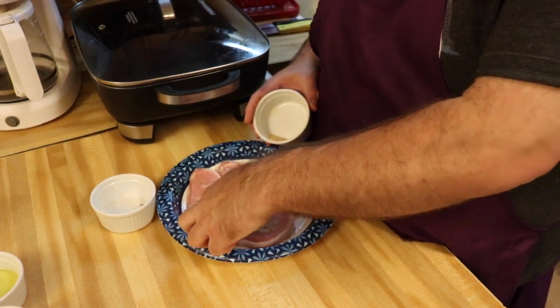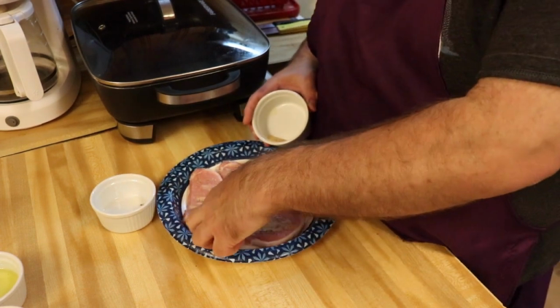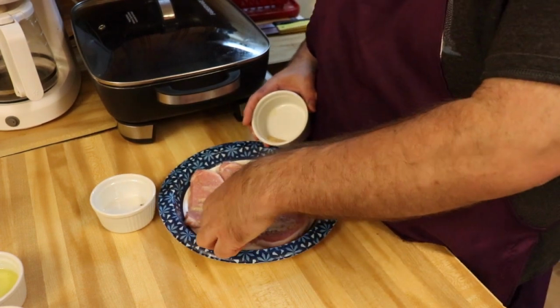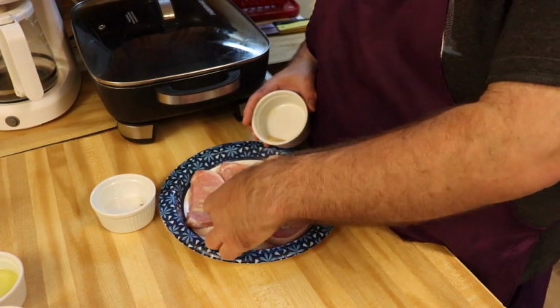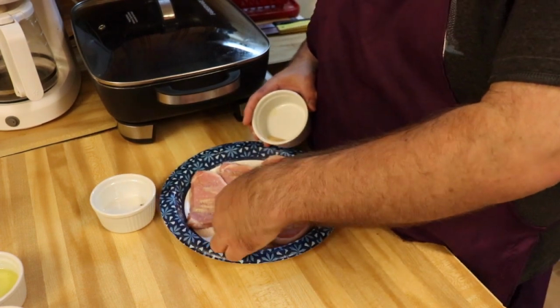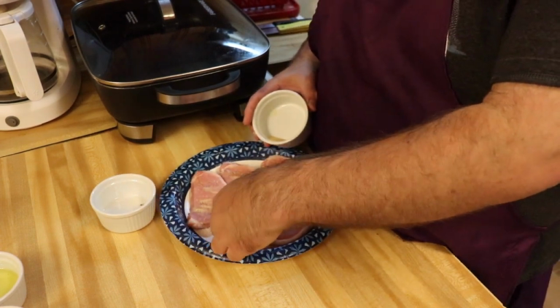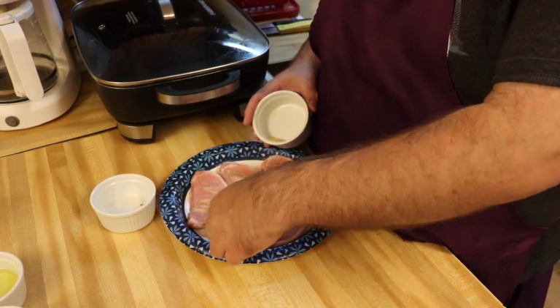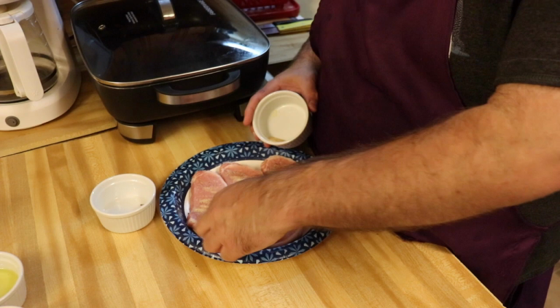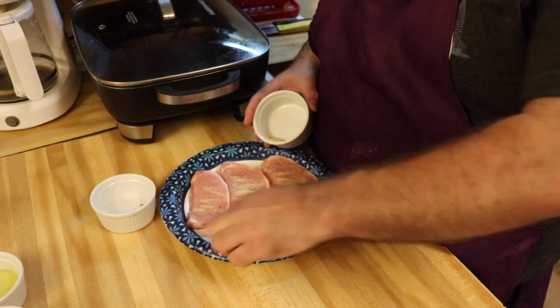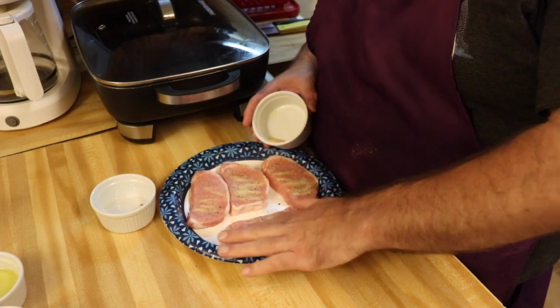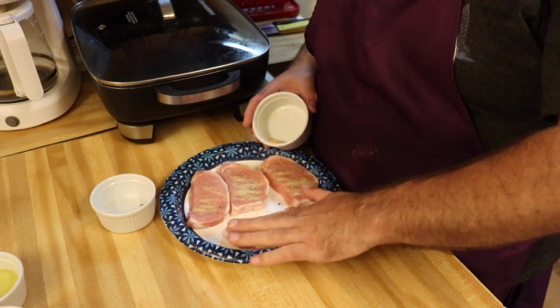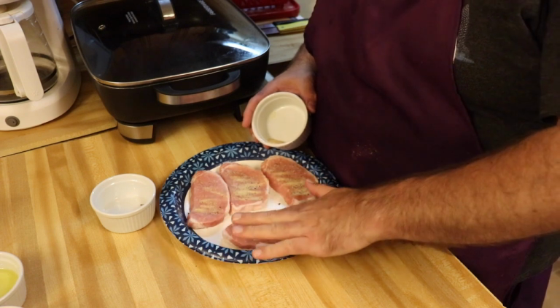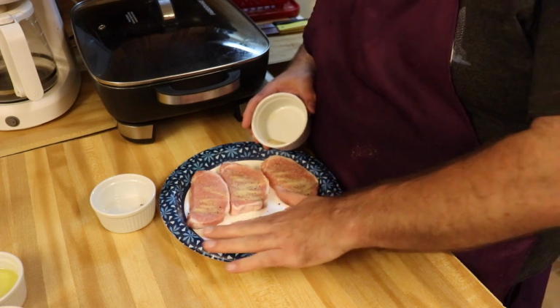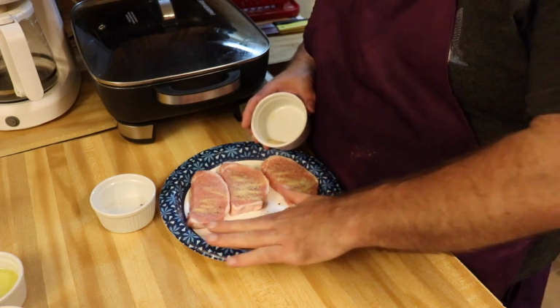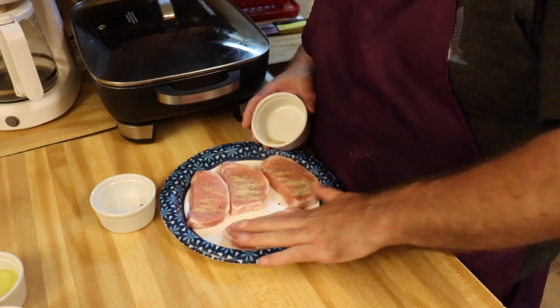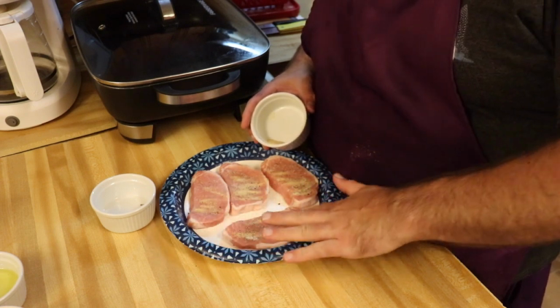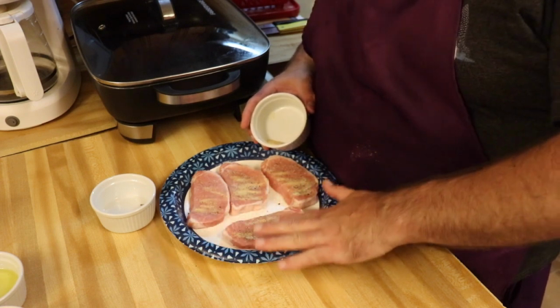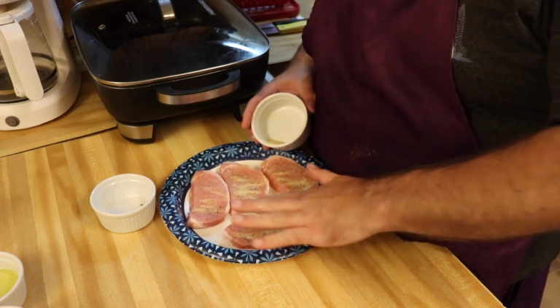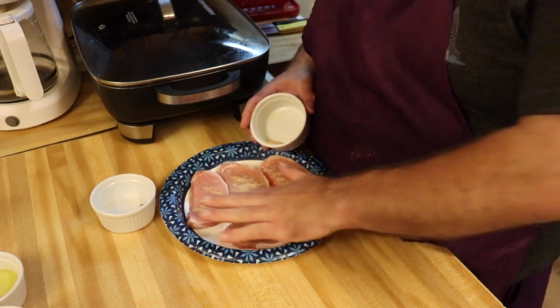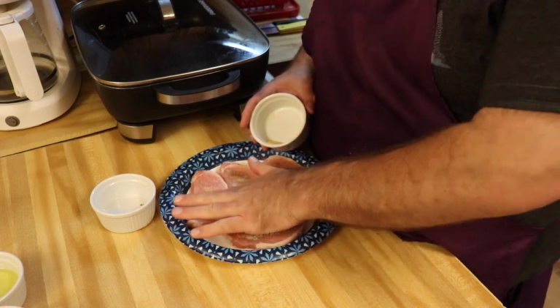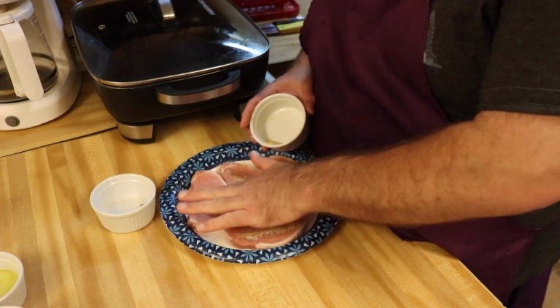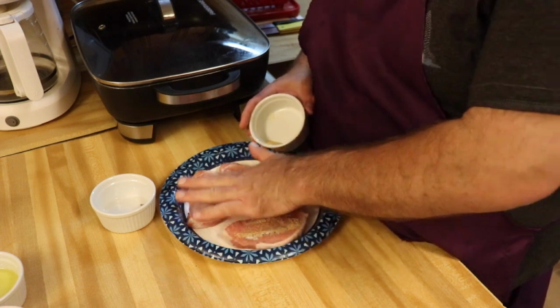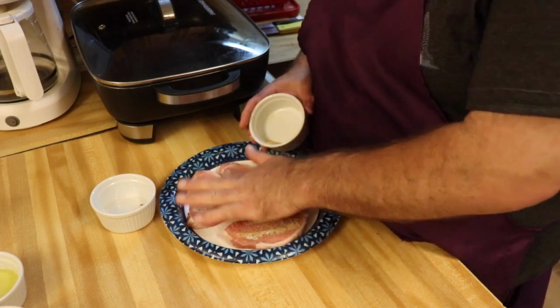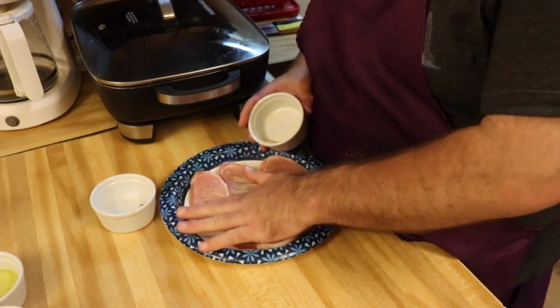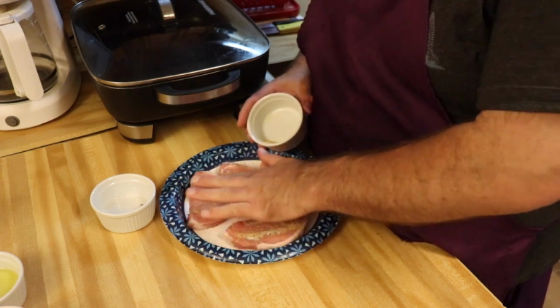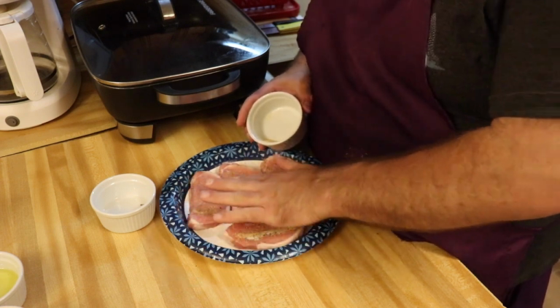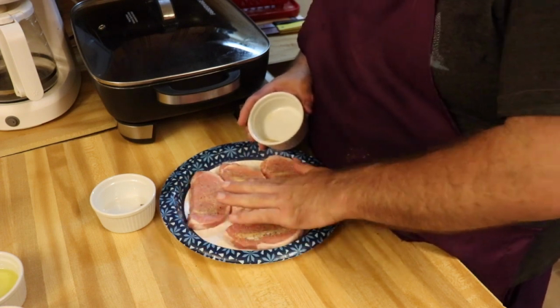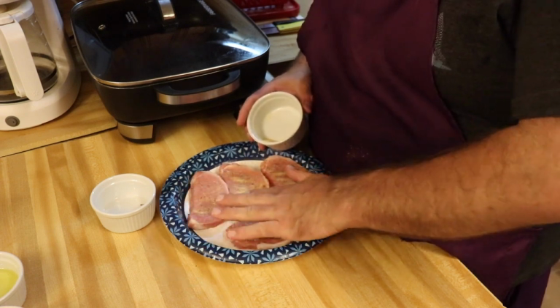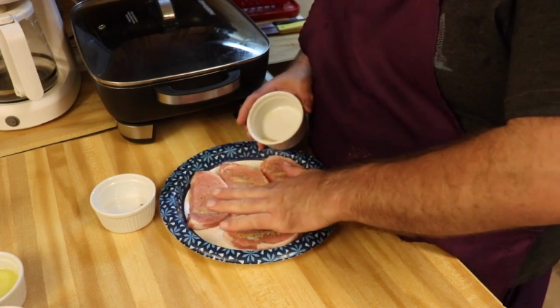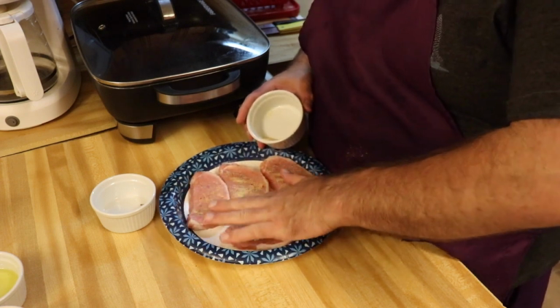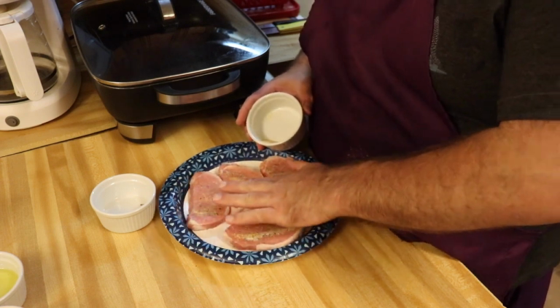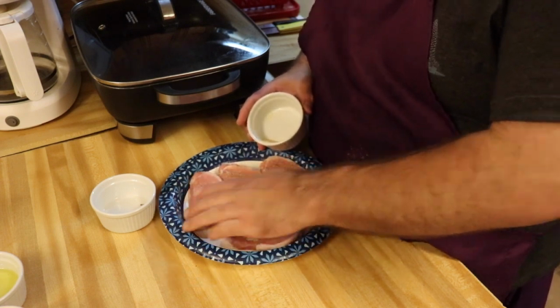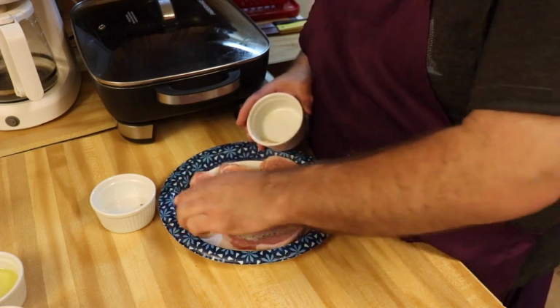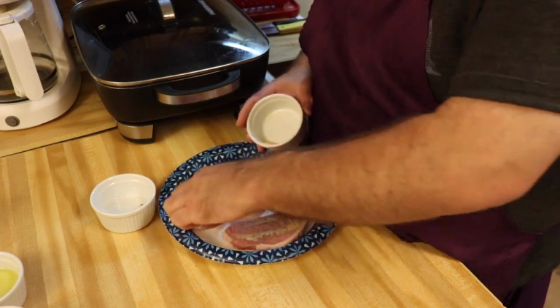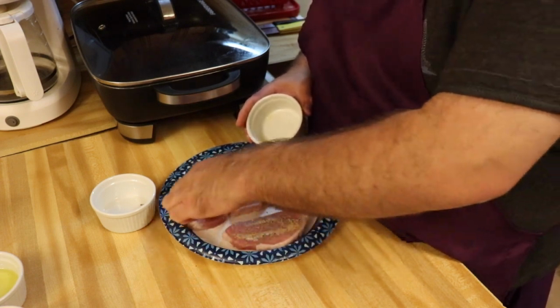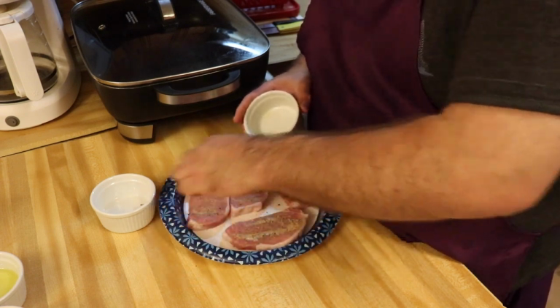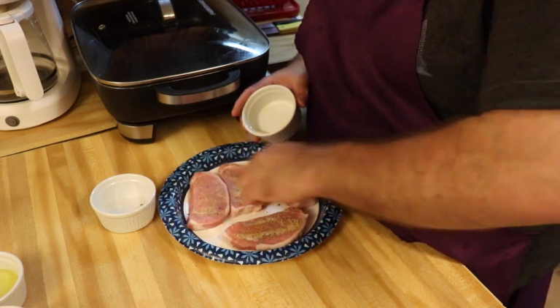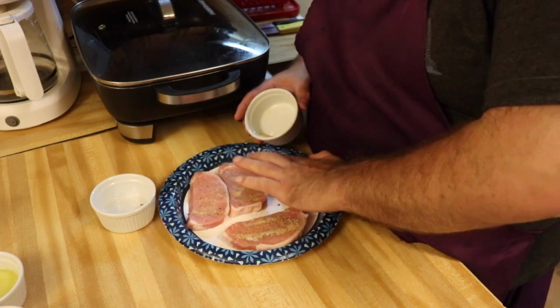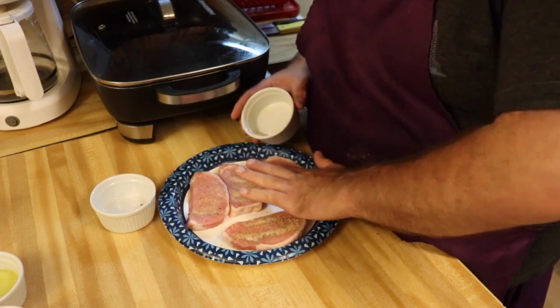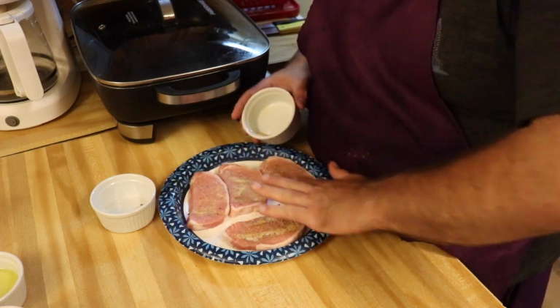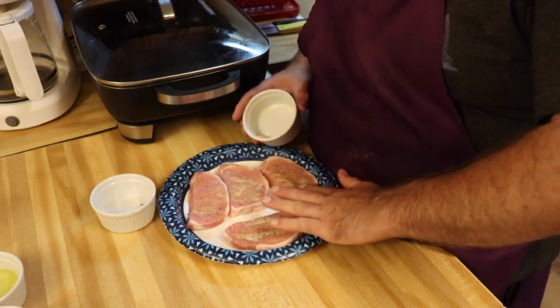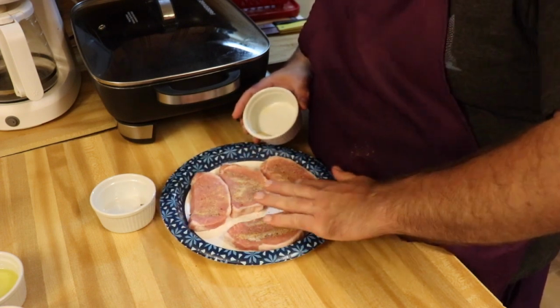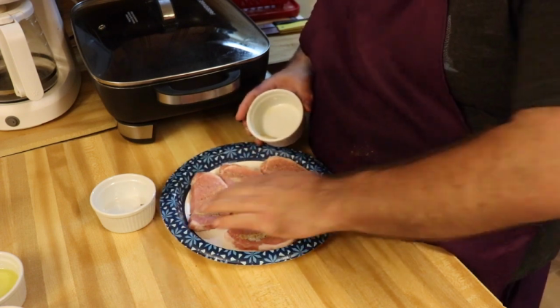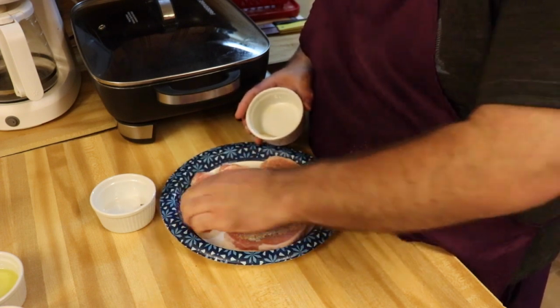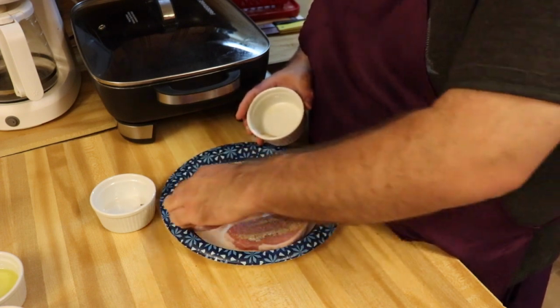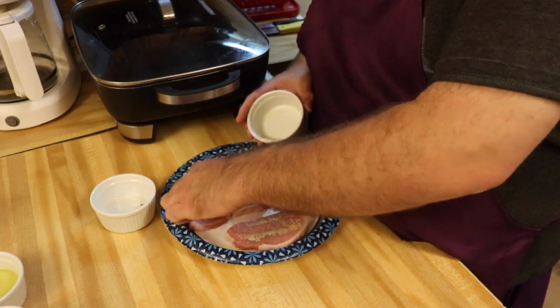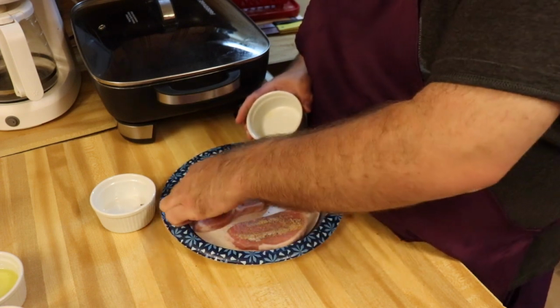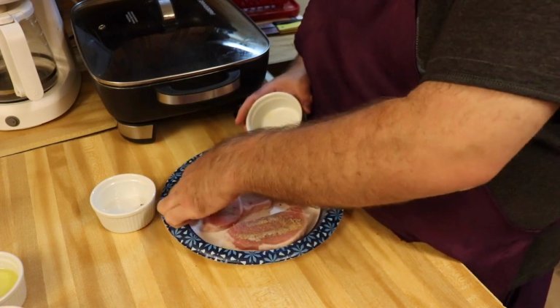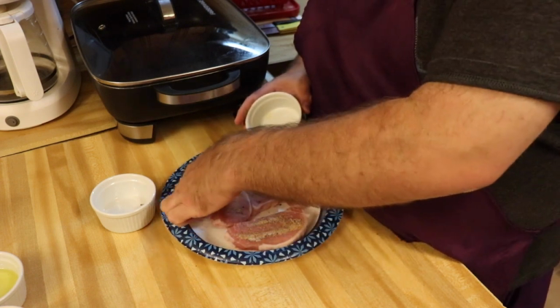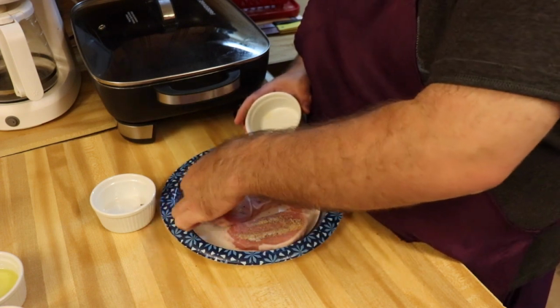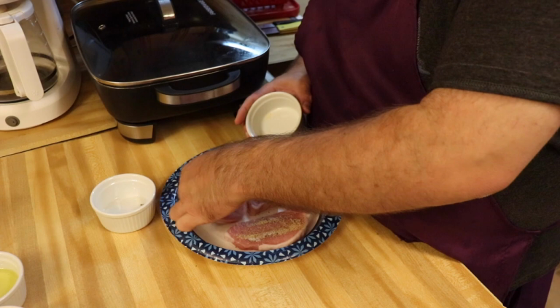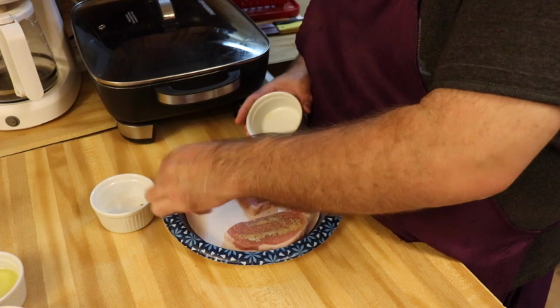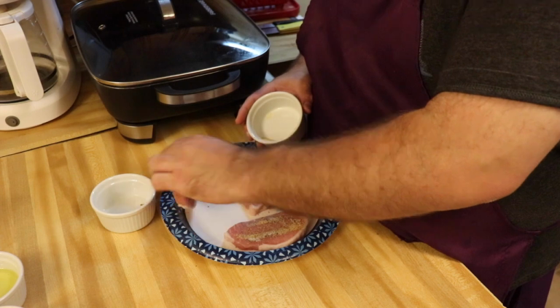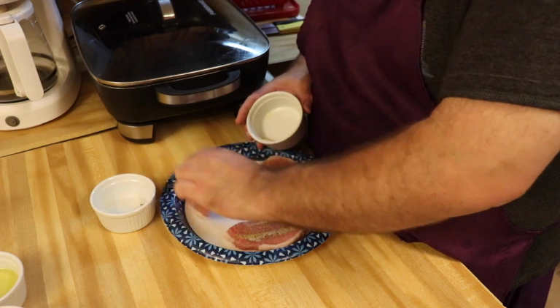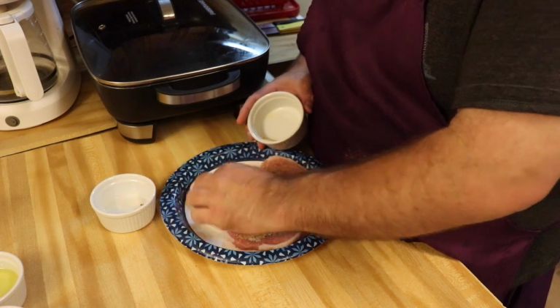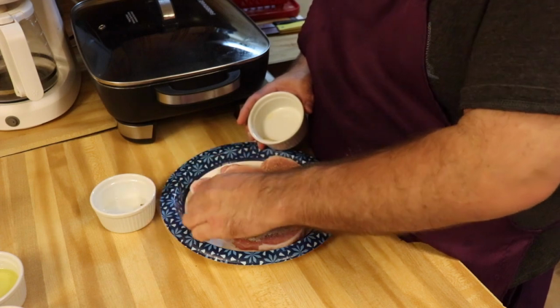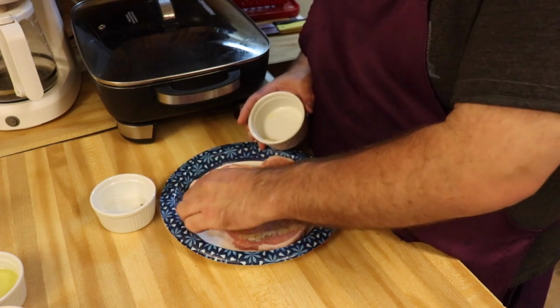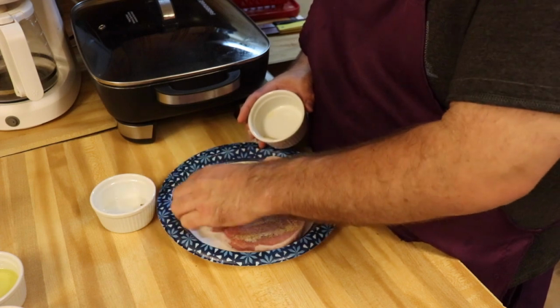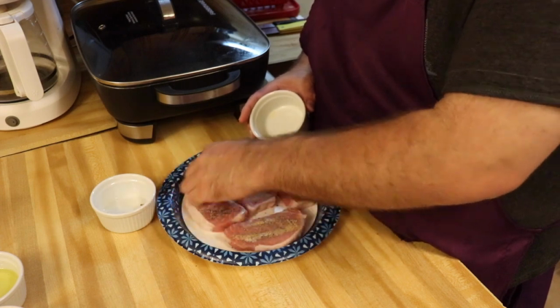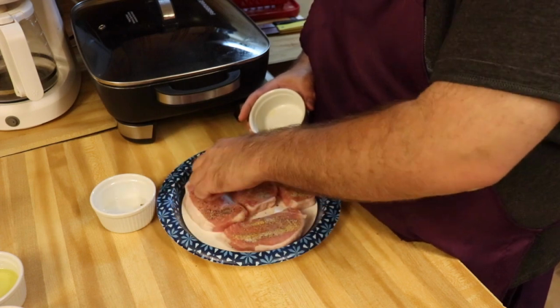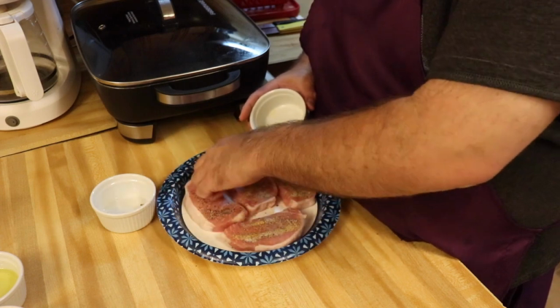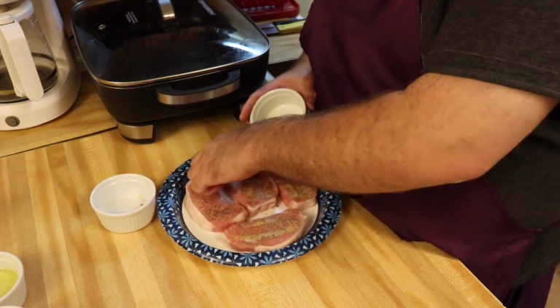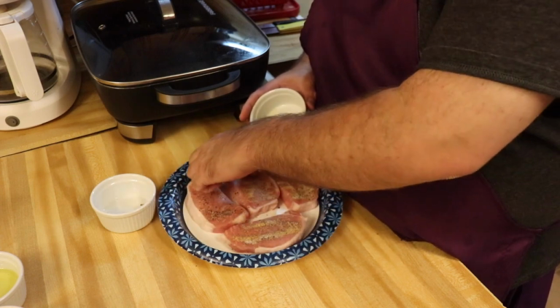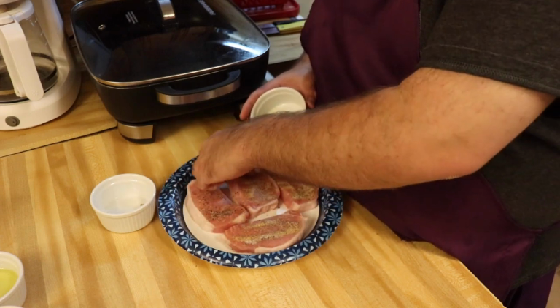Flip the chops over and kind of rub the garlic powder in there. All right, so there we go — they're all seasoned up.